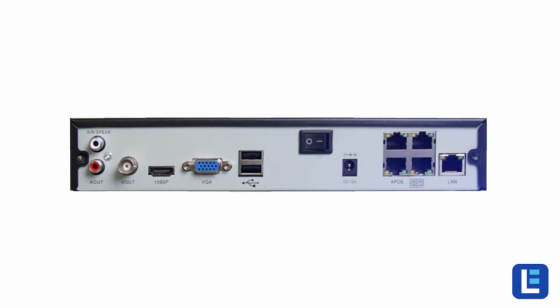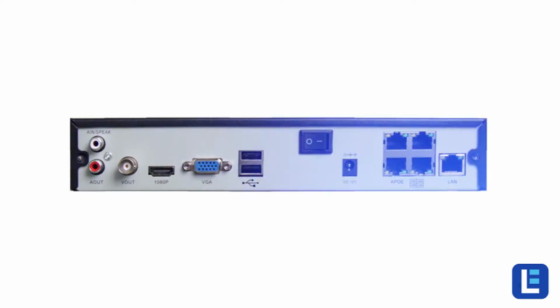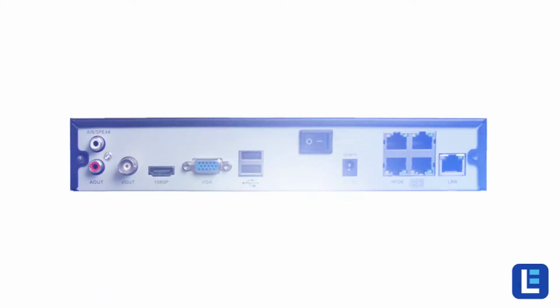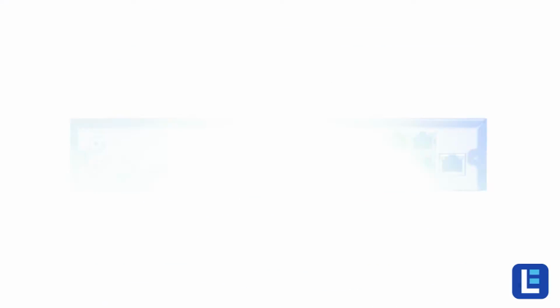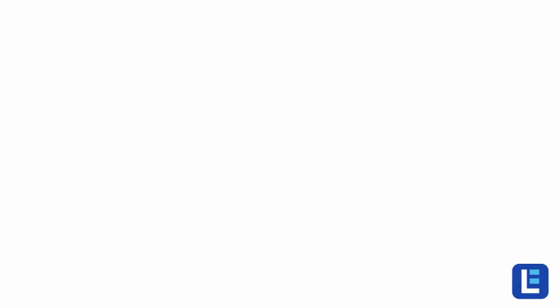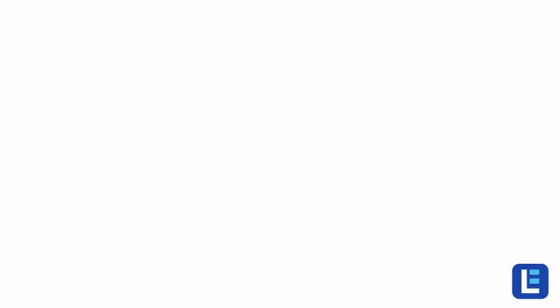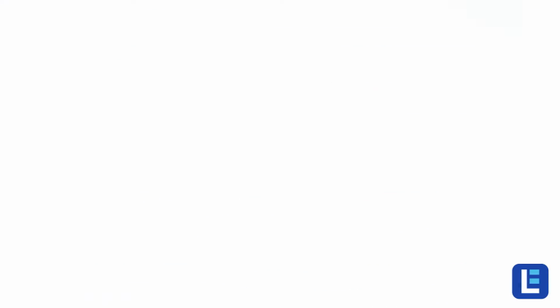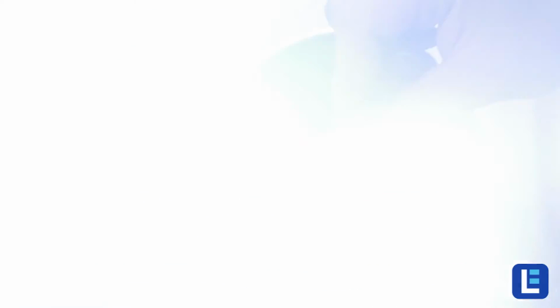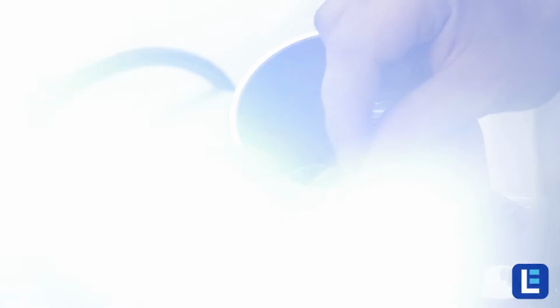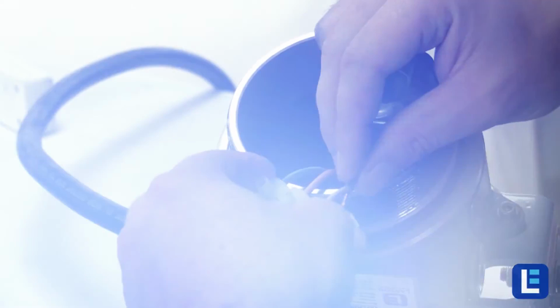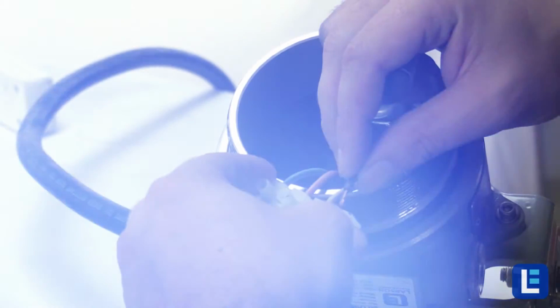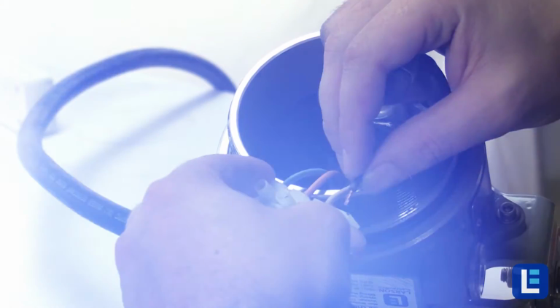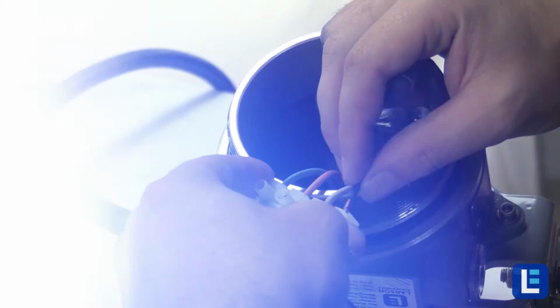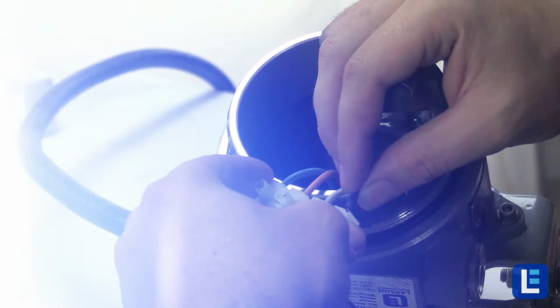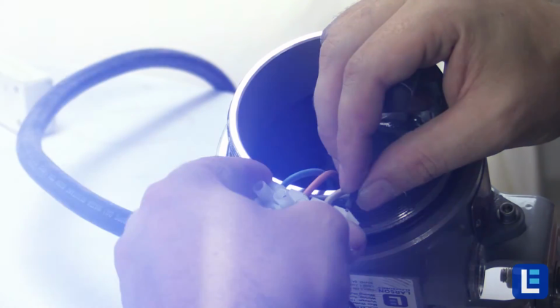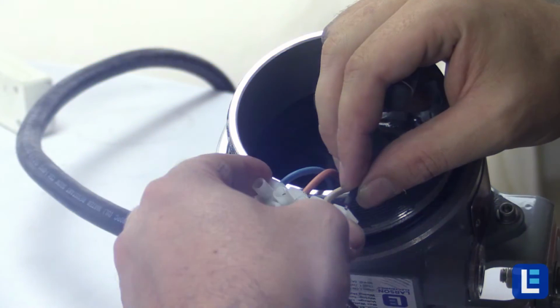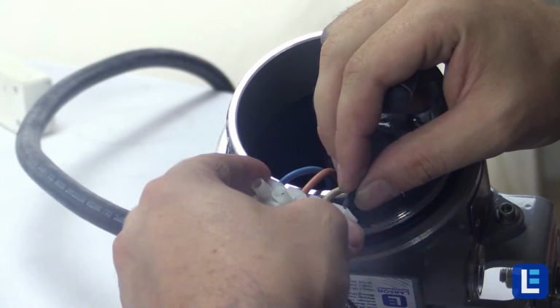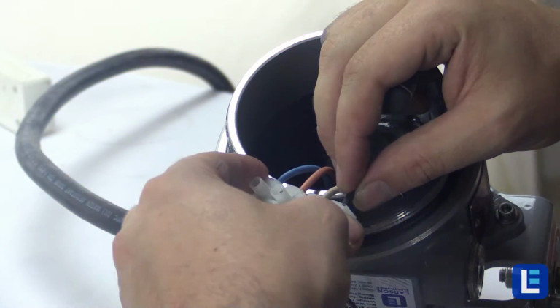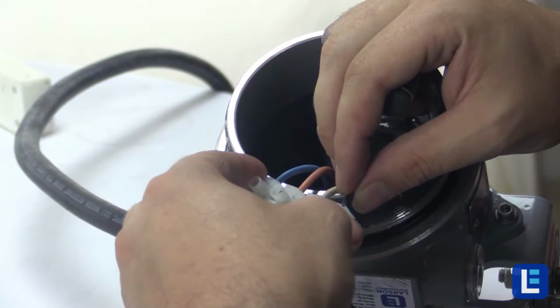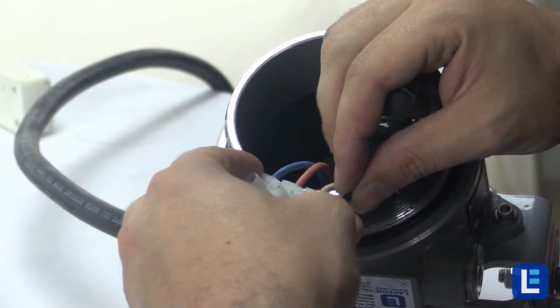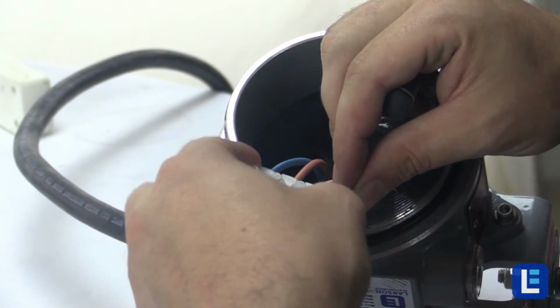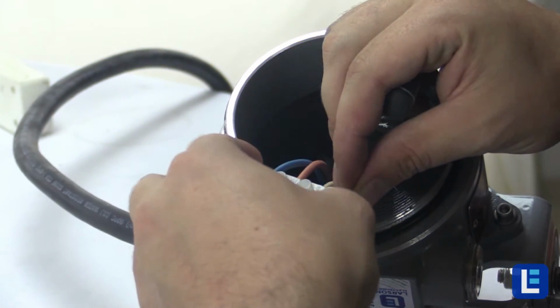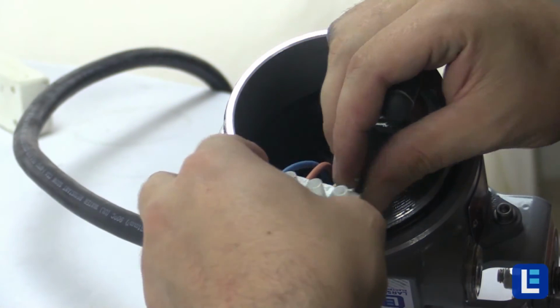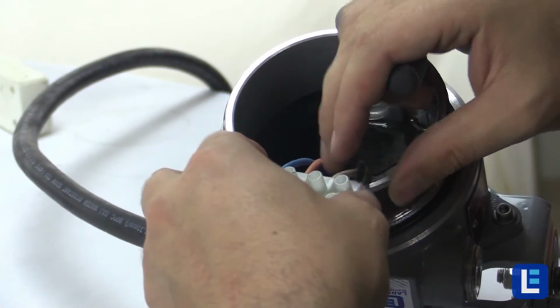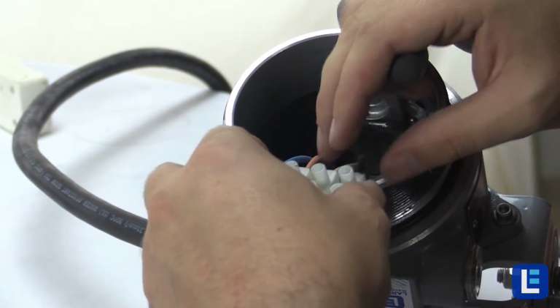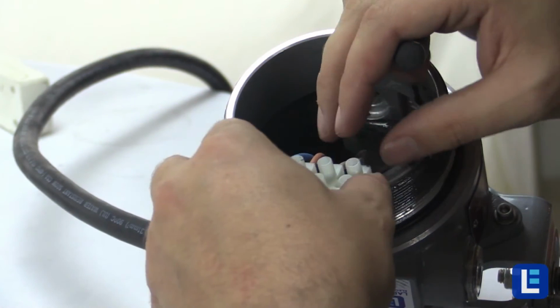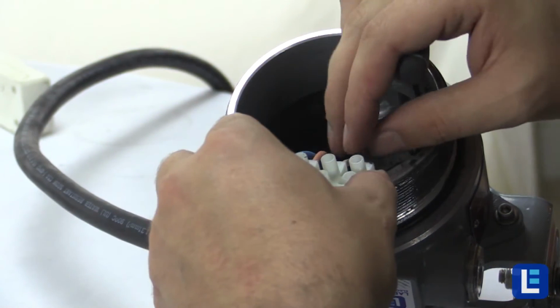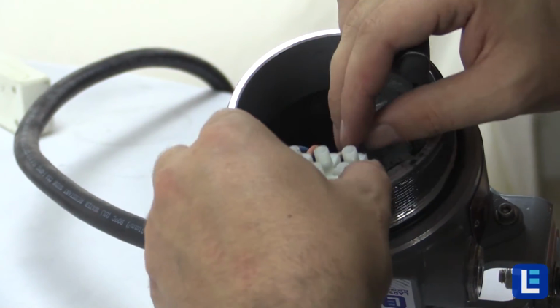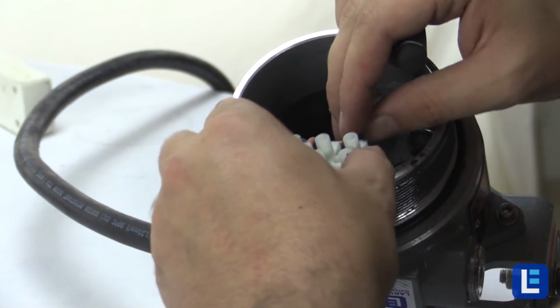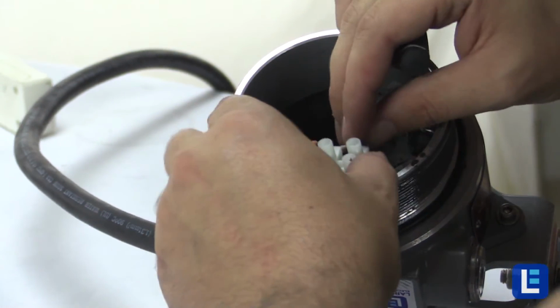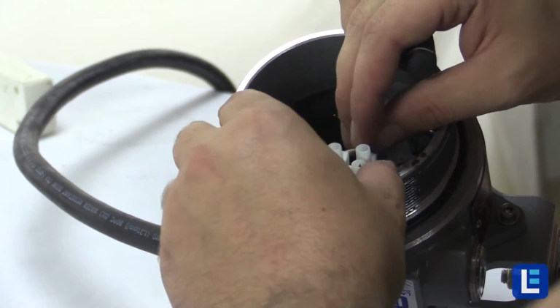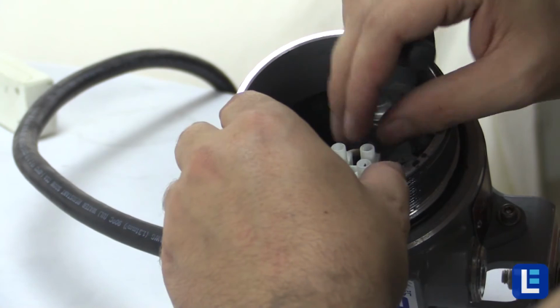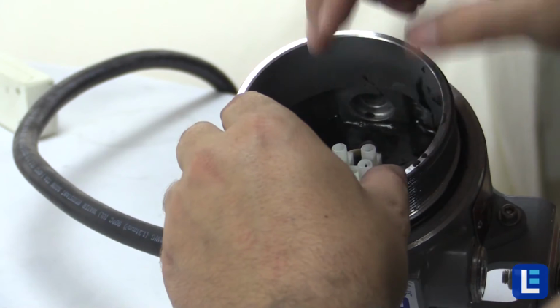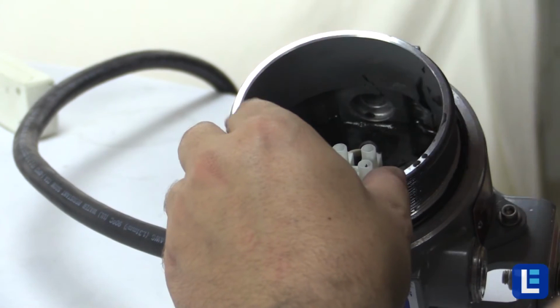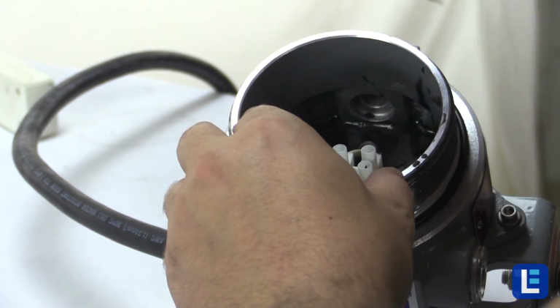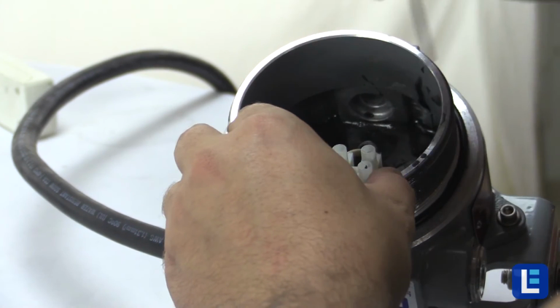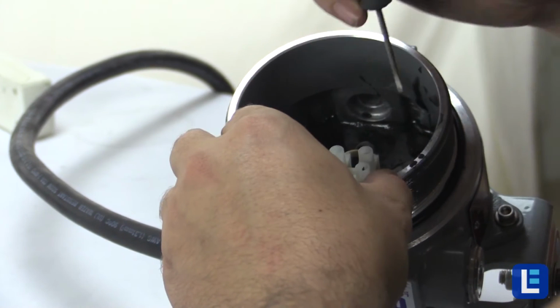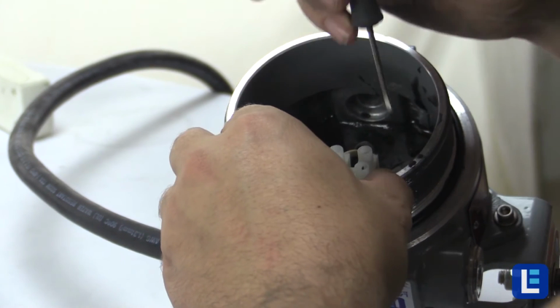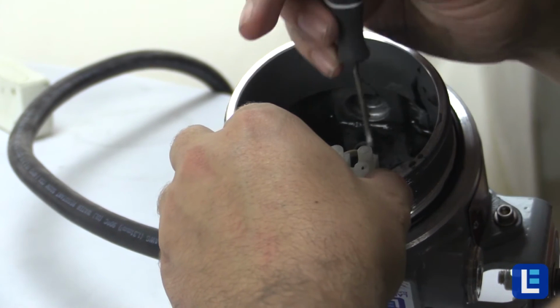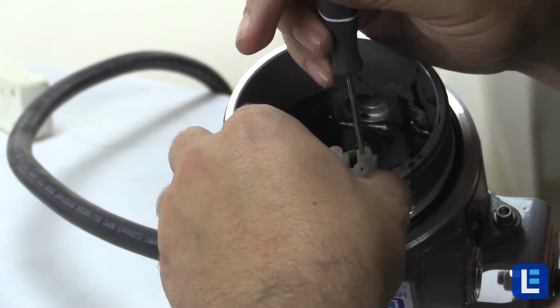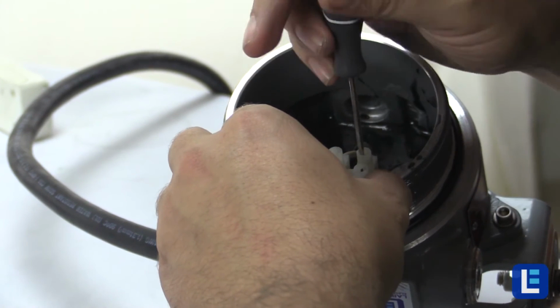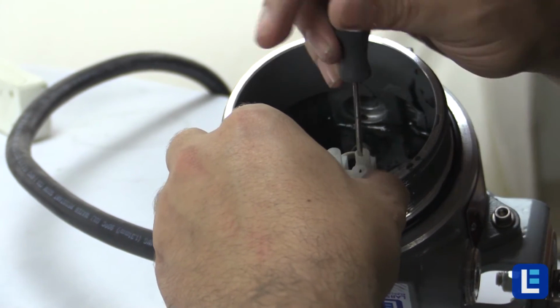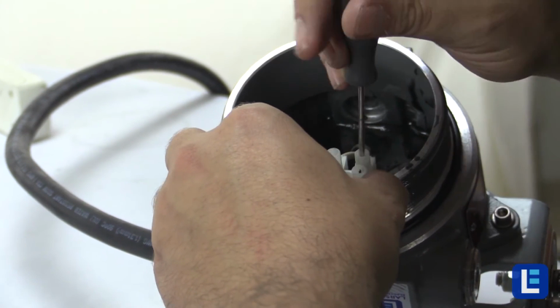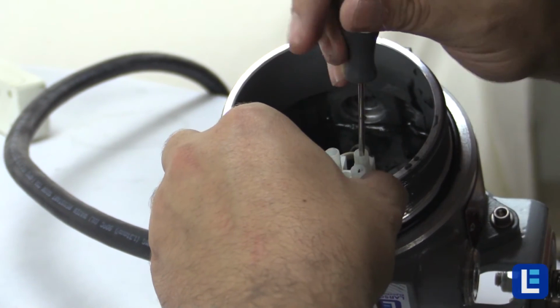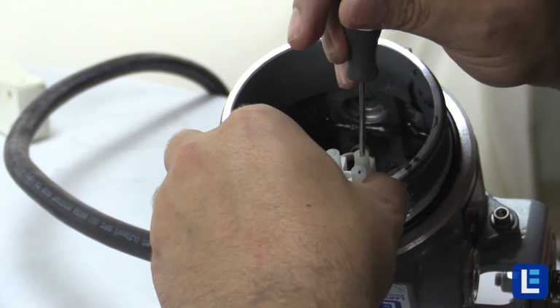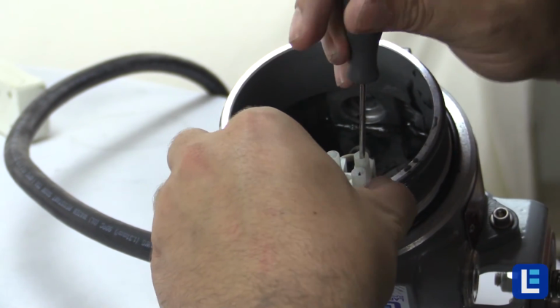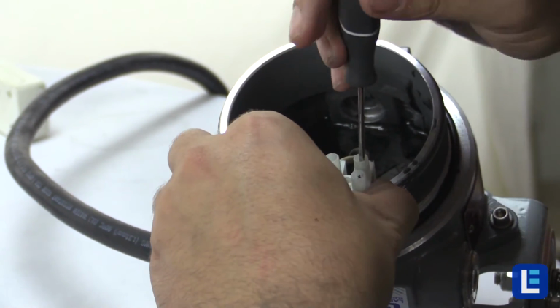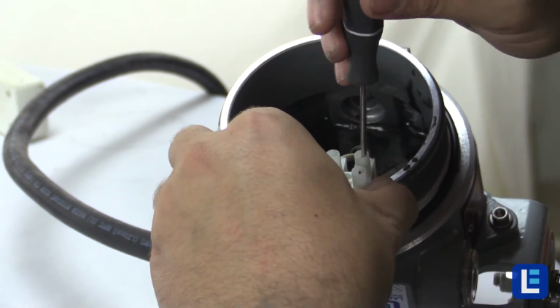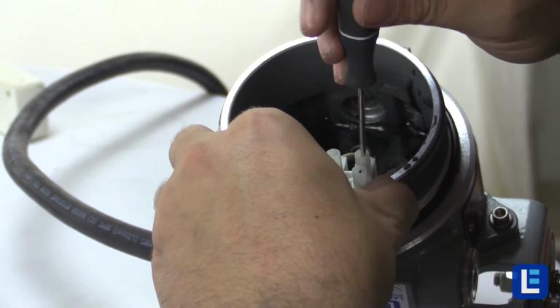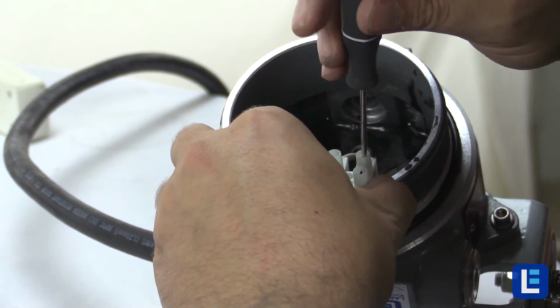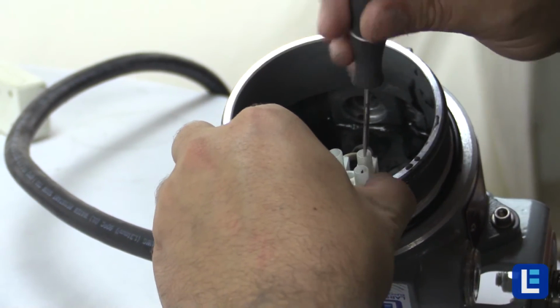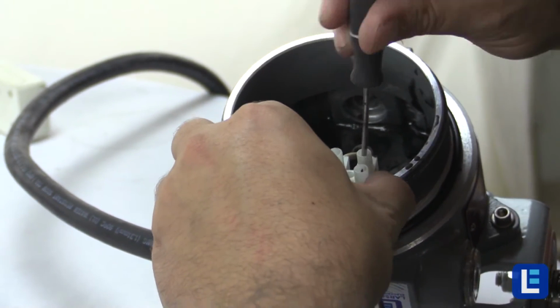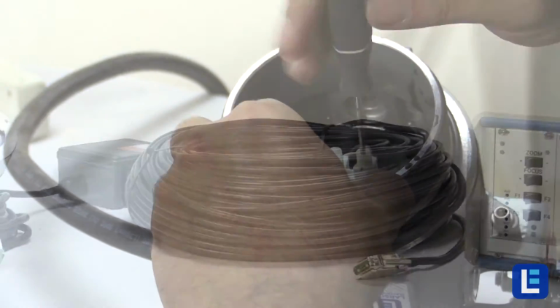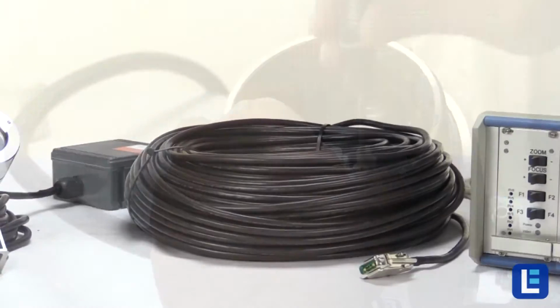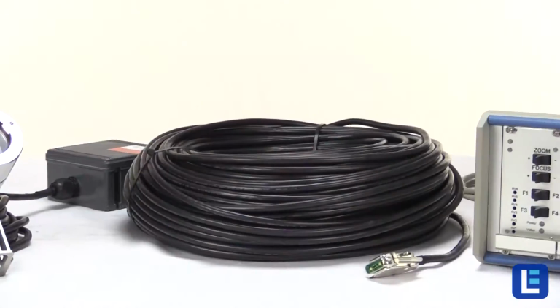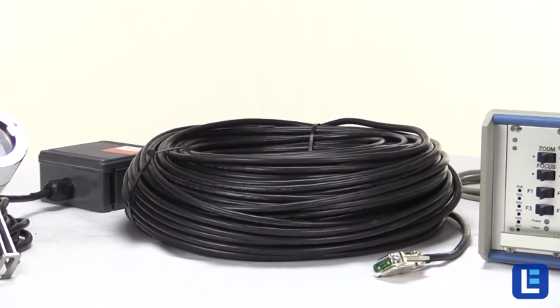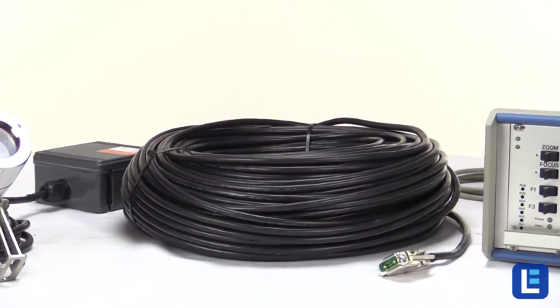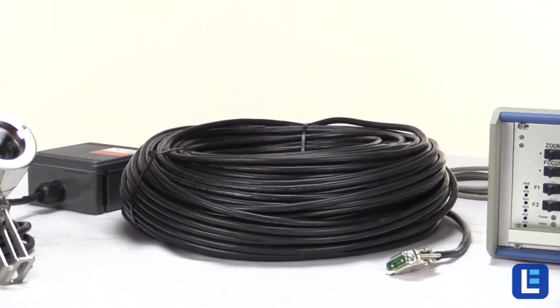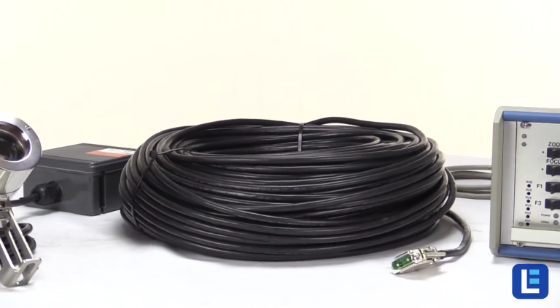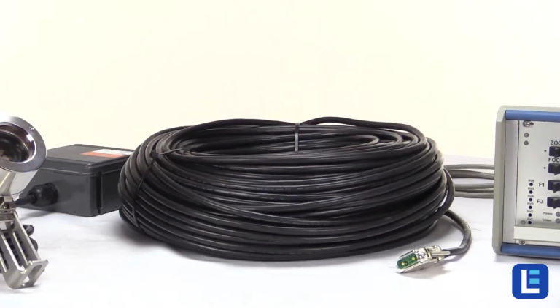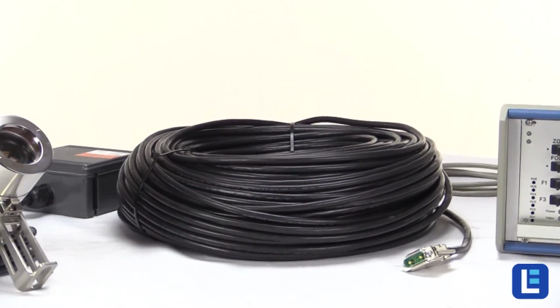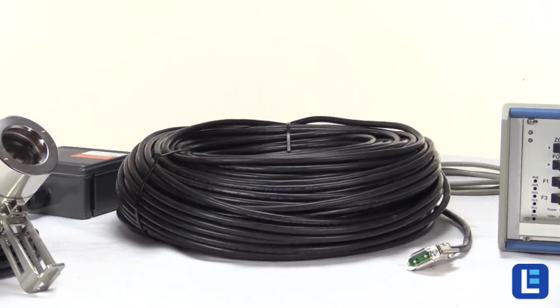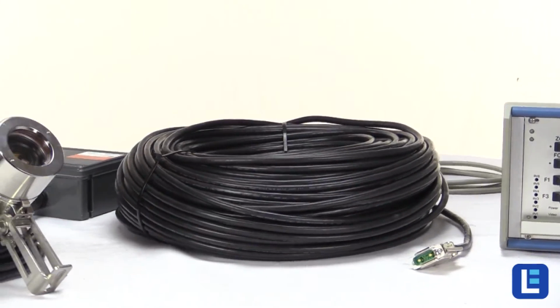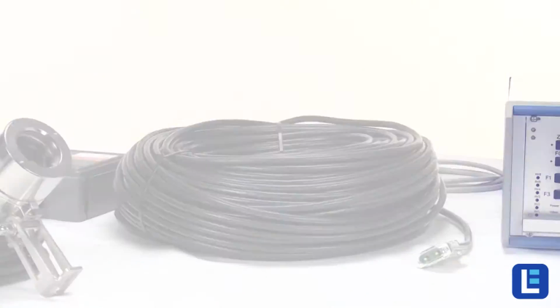For analog options, the signal can be sent over standard SOOW cable, reducing costs for expensive coax cable.